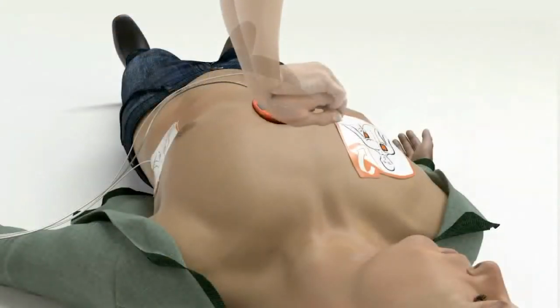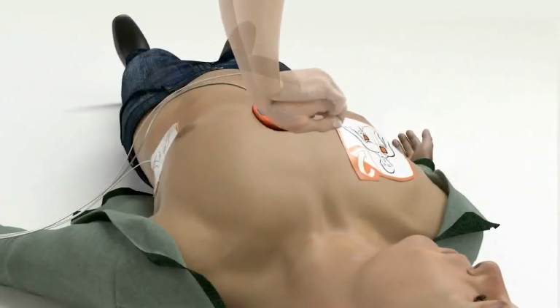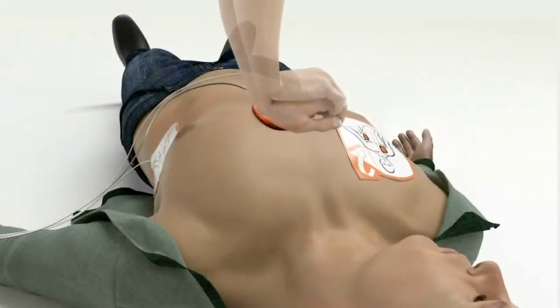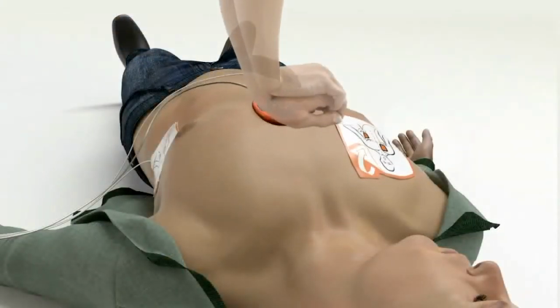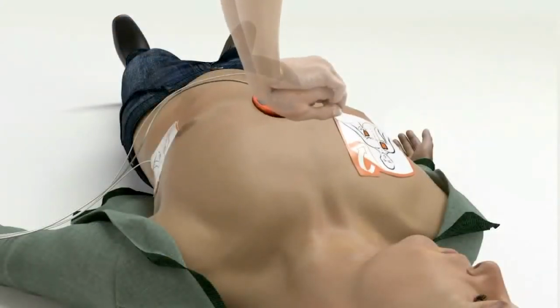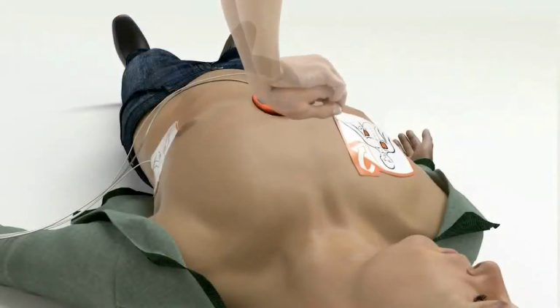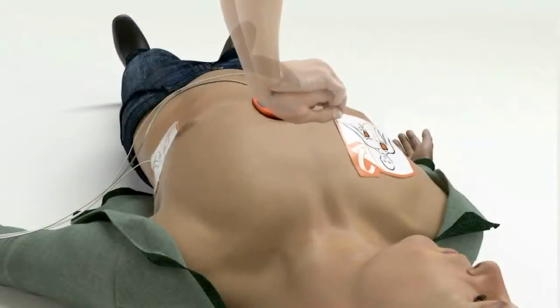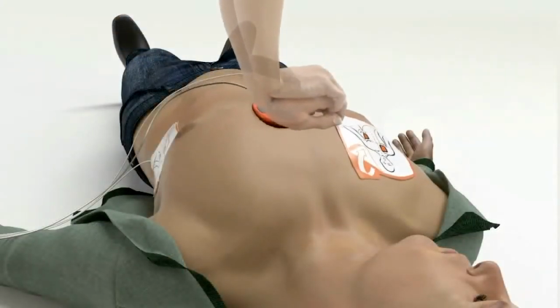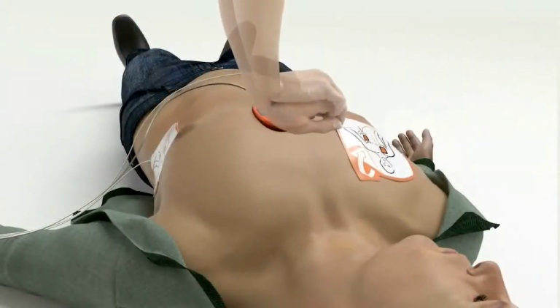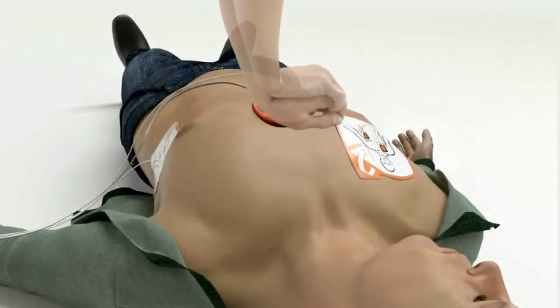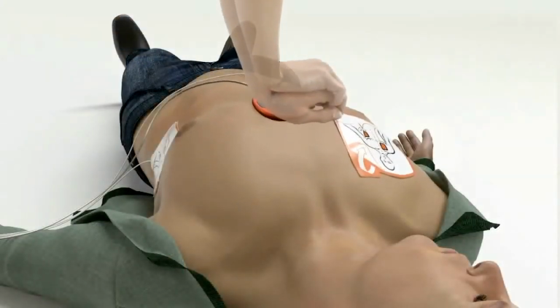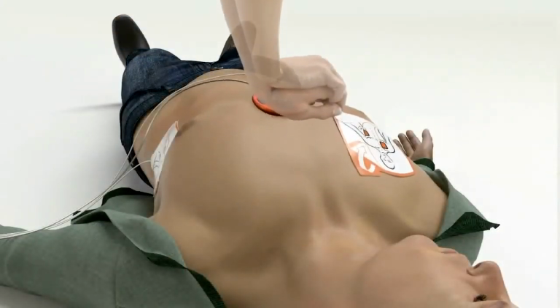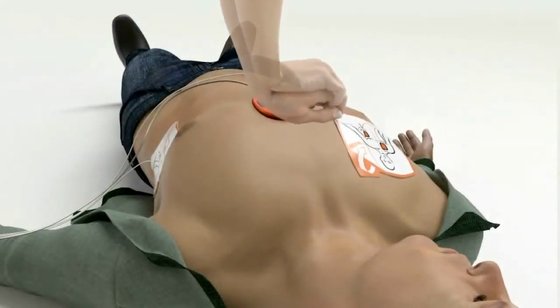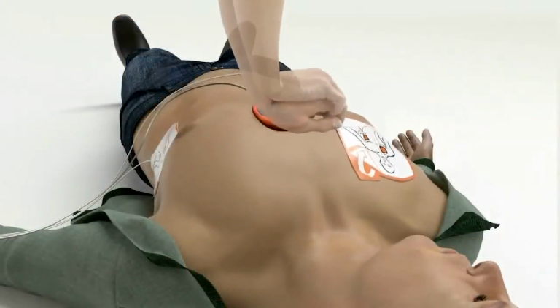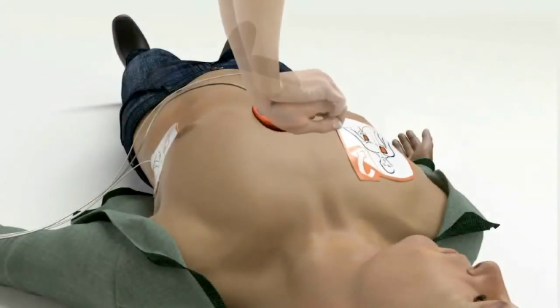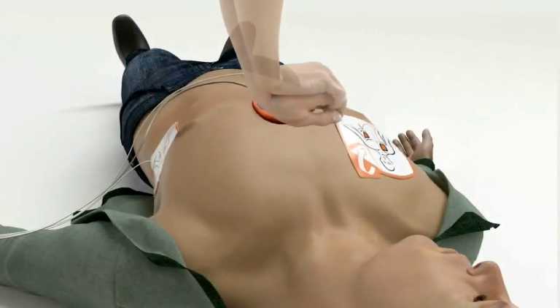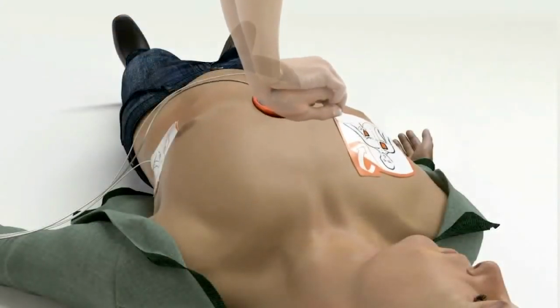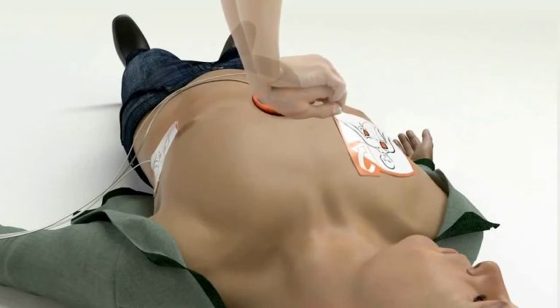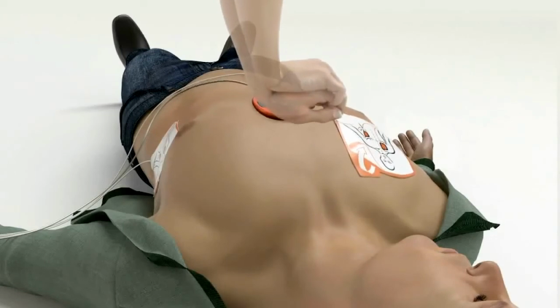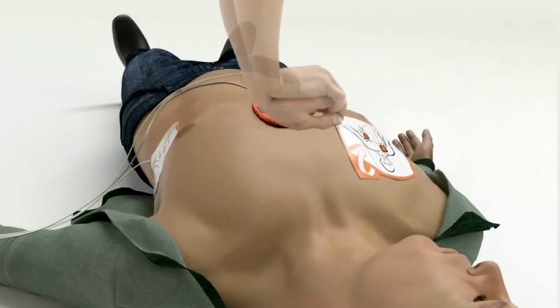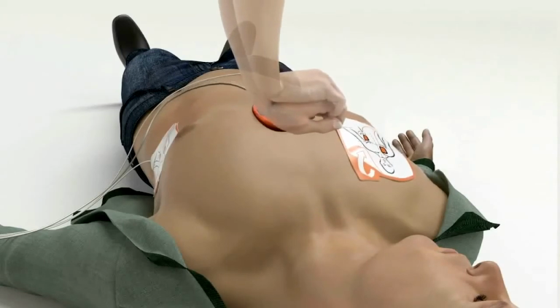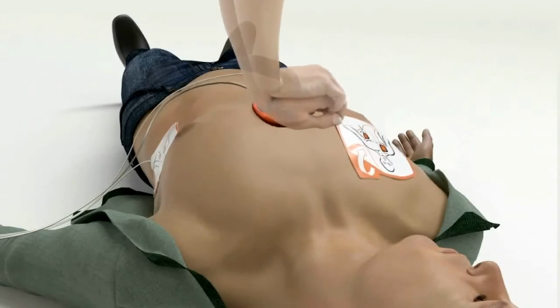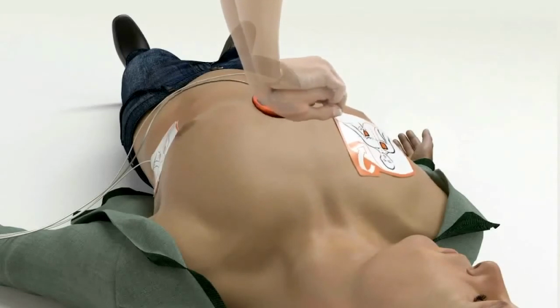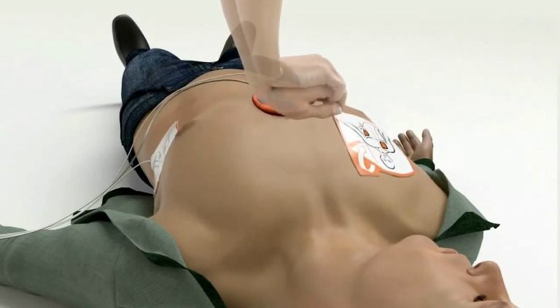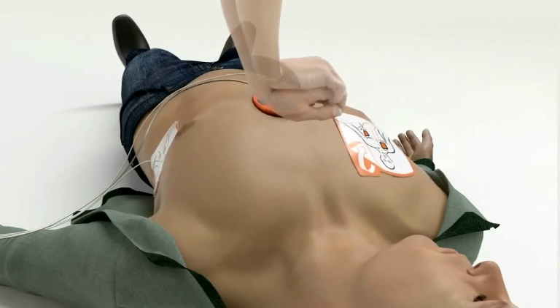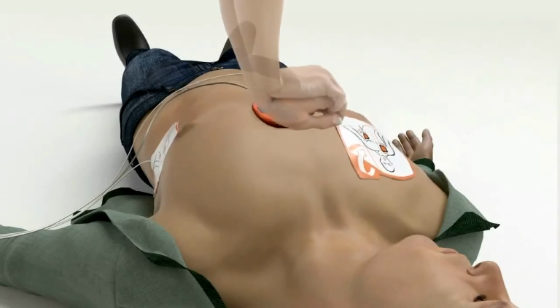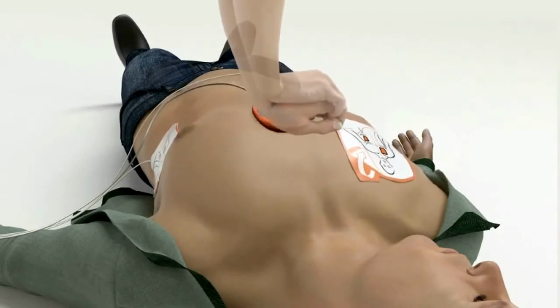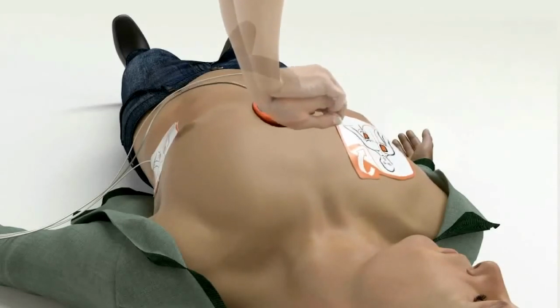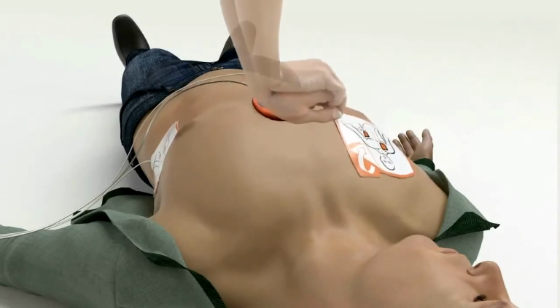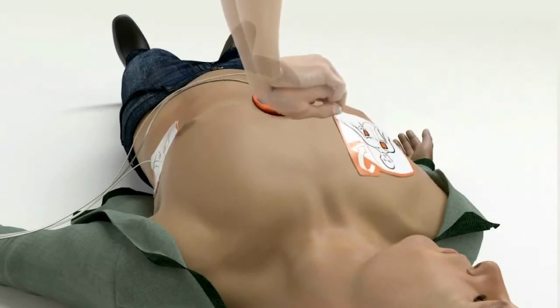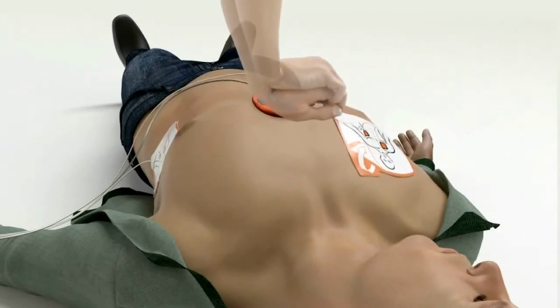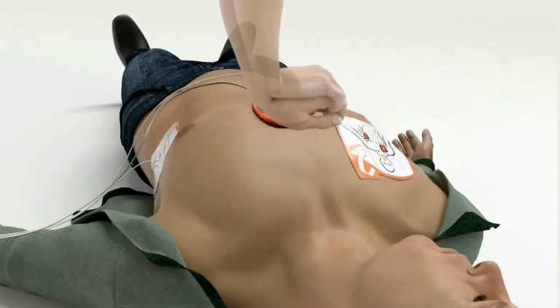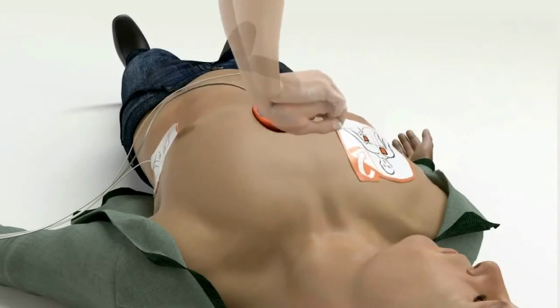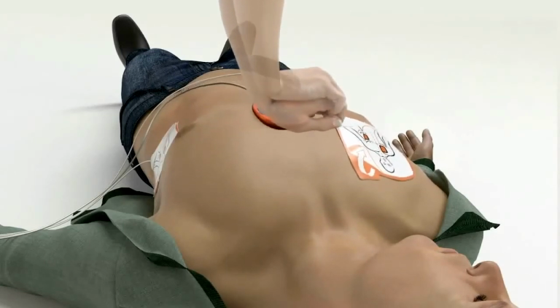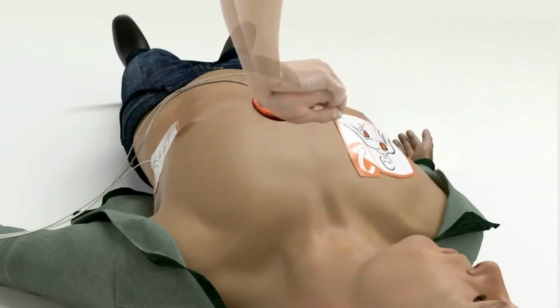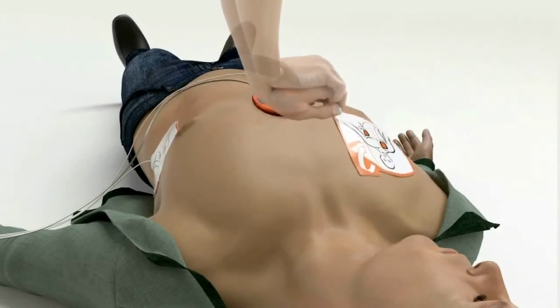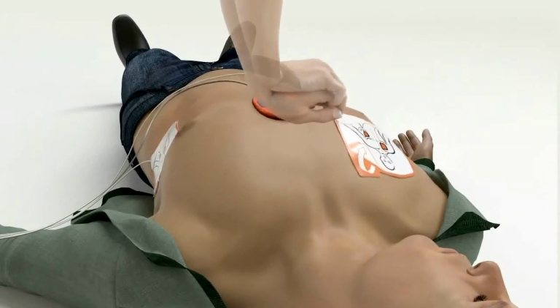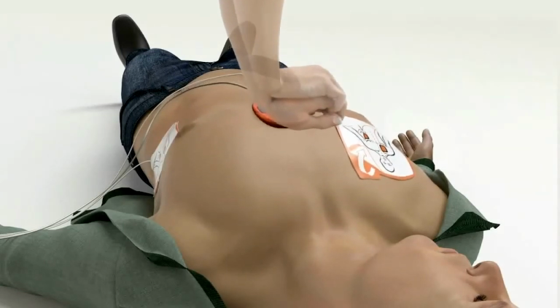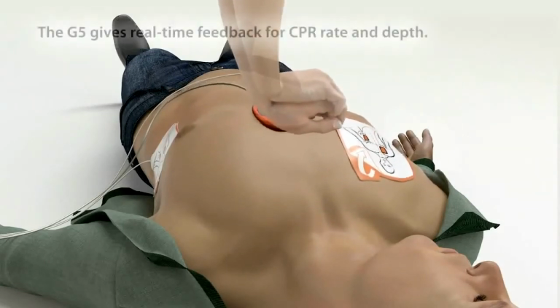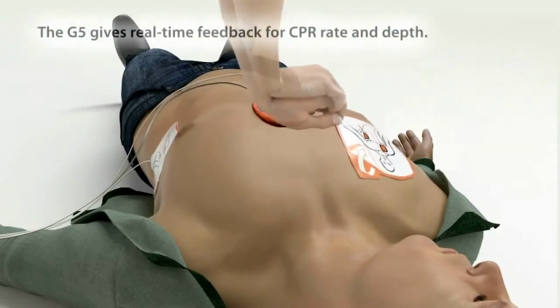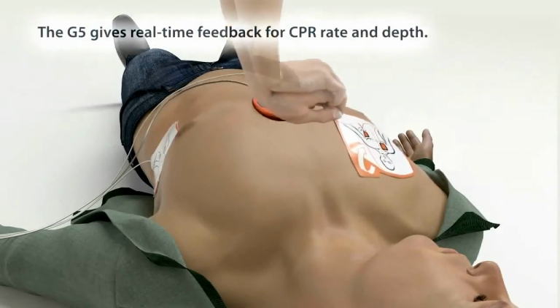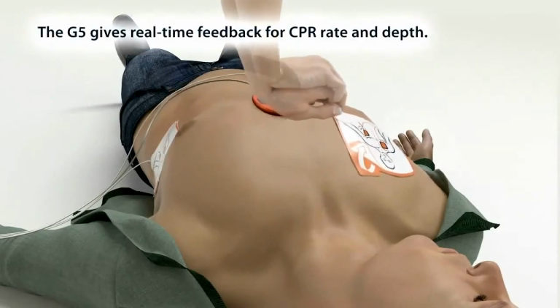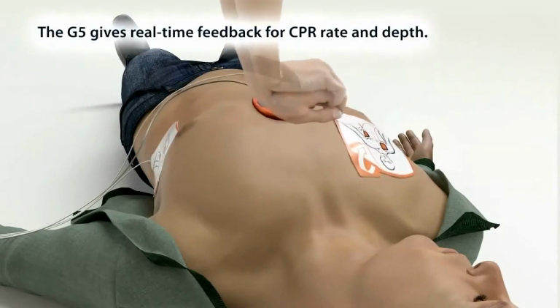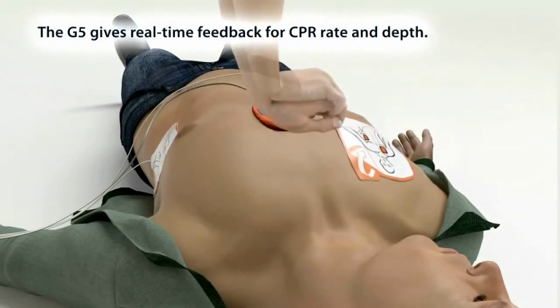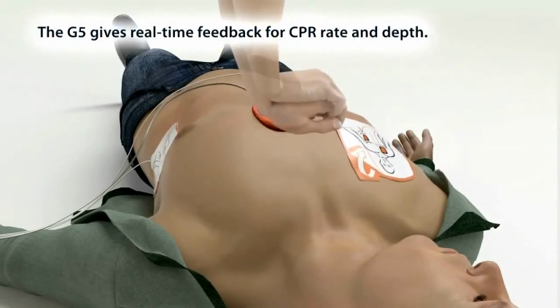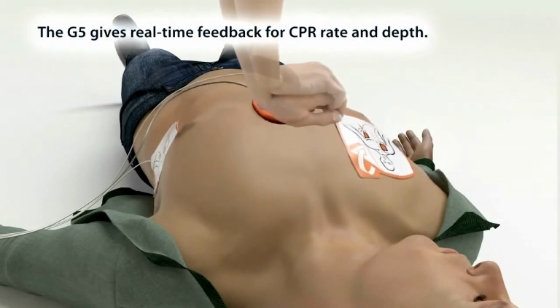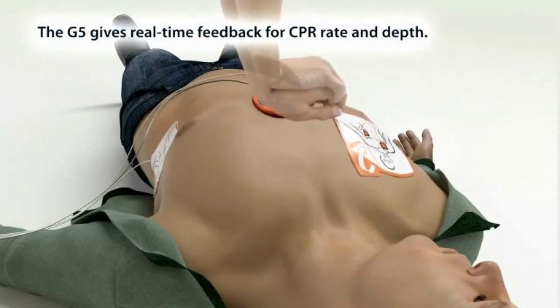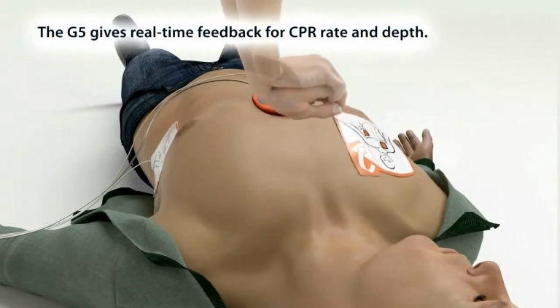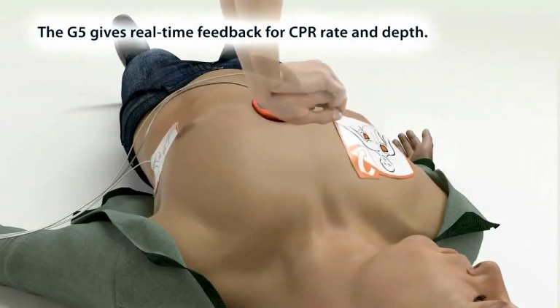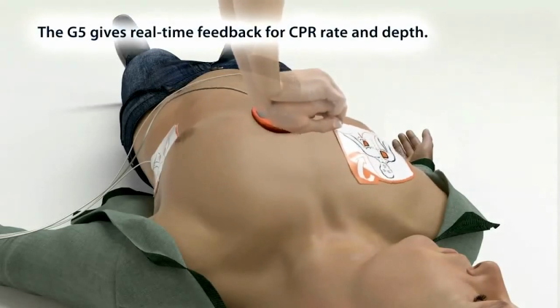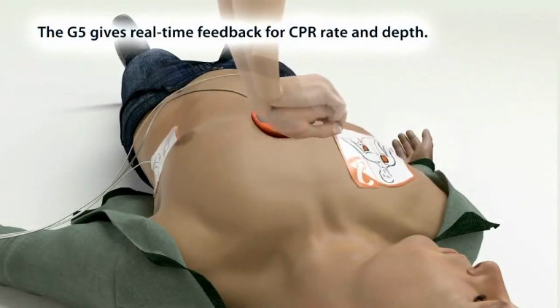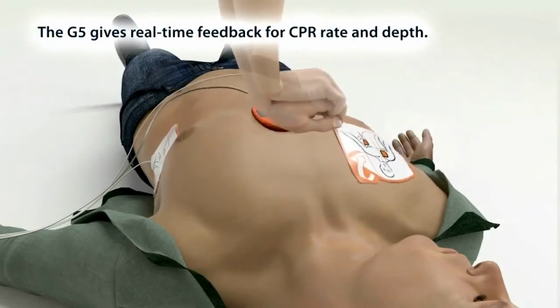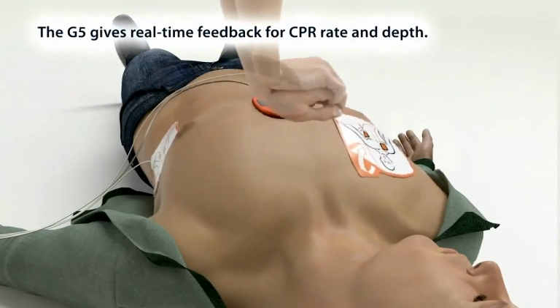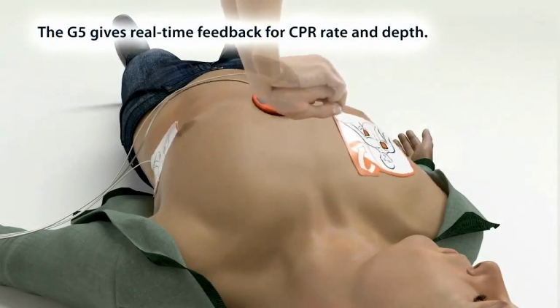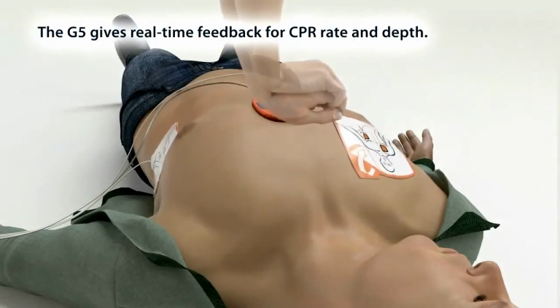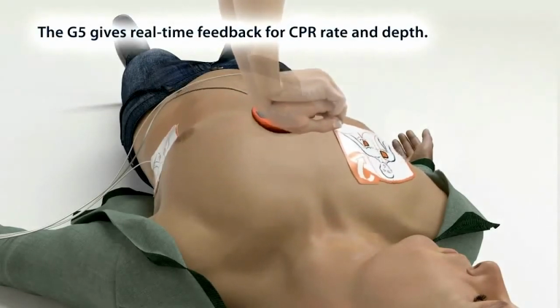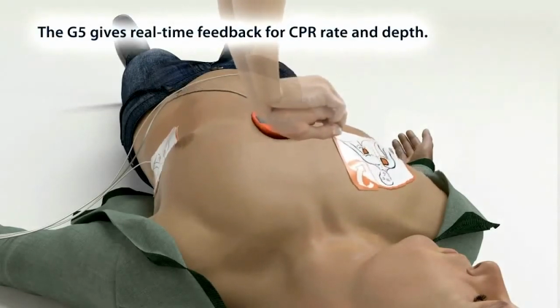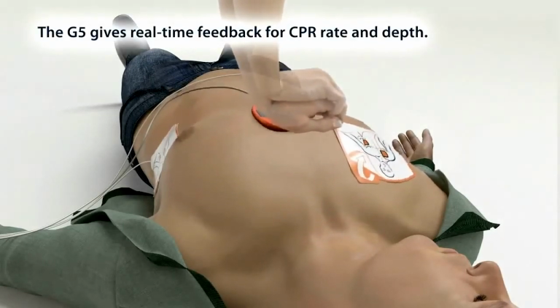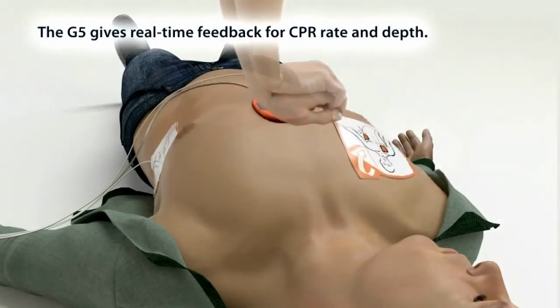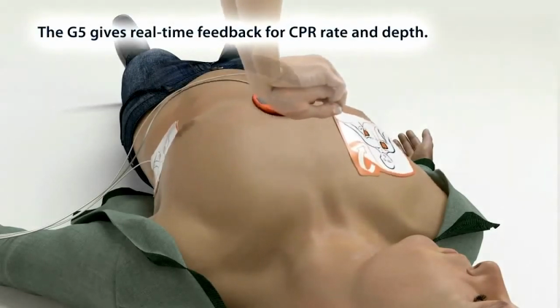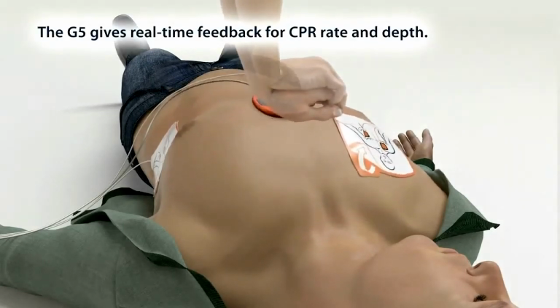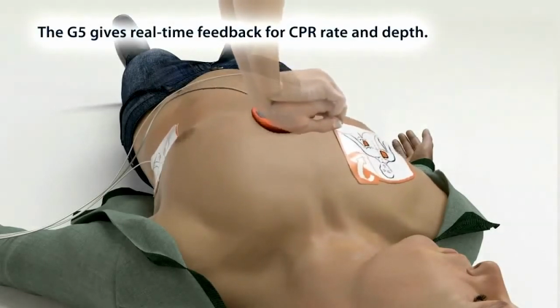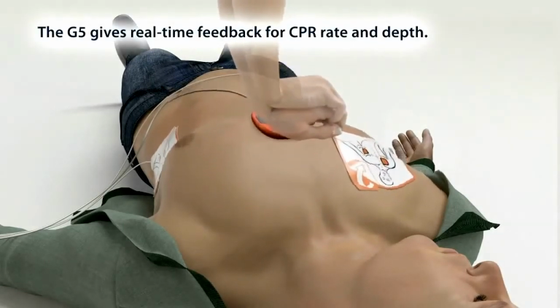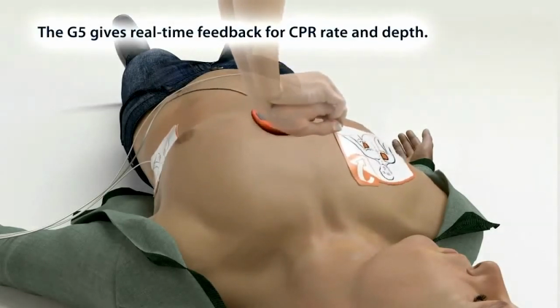'Start CPR. Press. Press. Press. Press. Press. Press. Press harder and fully release.'